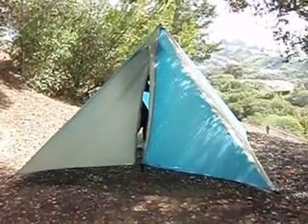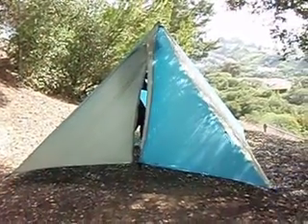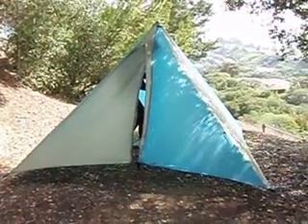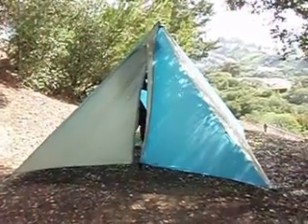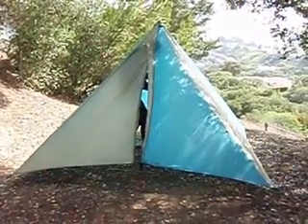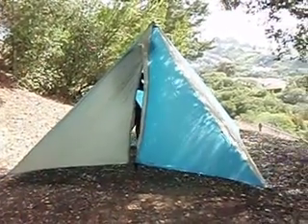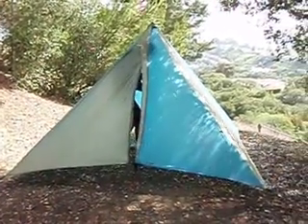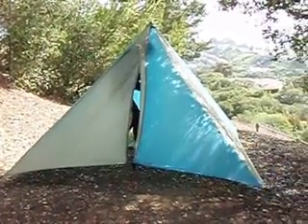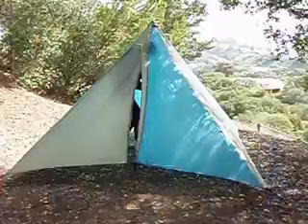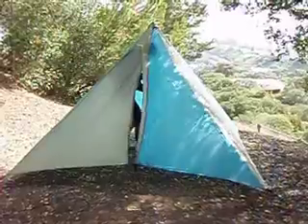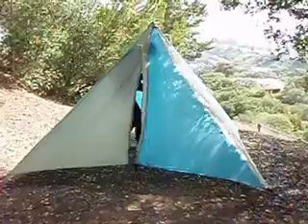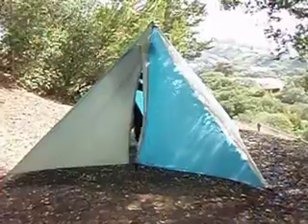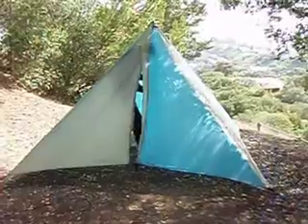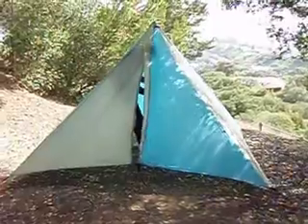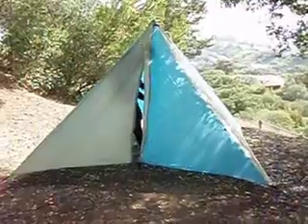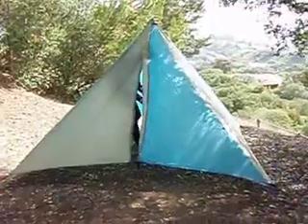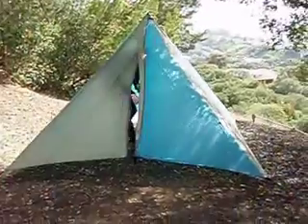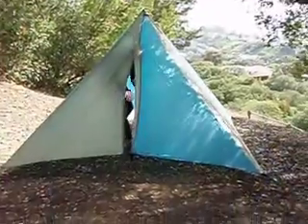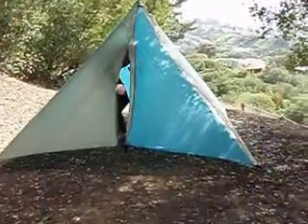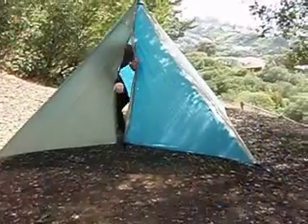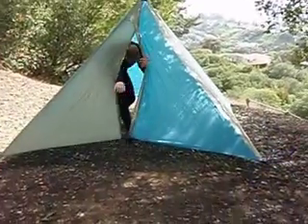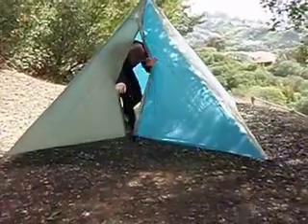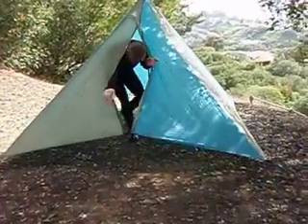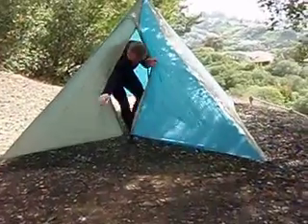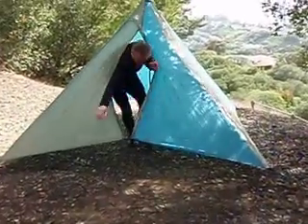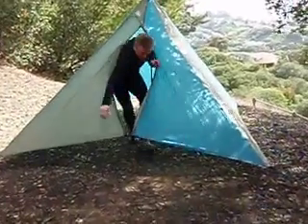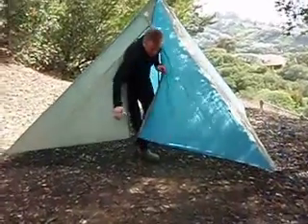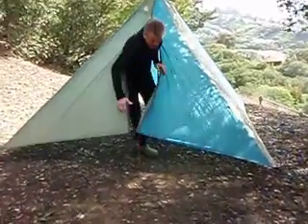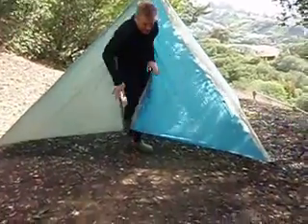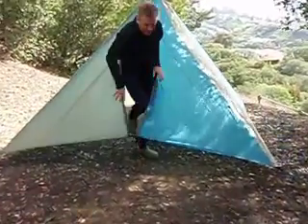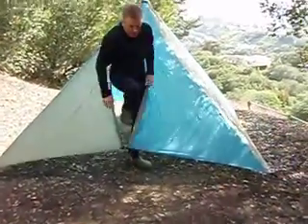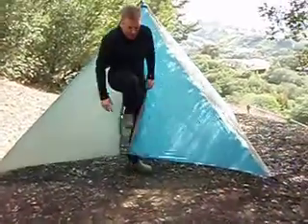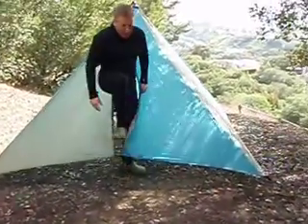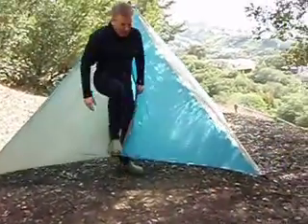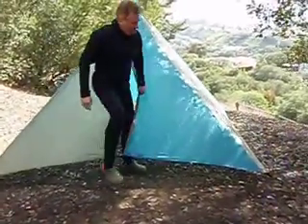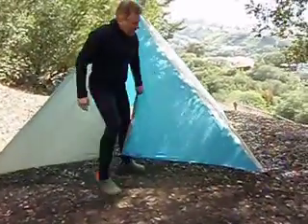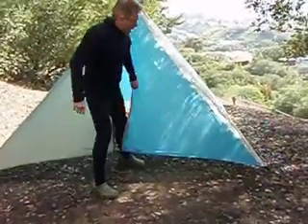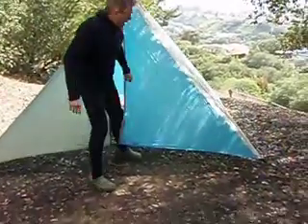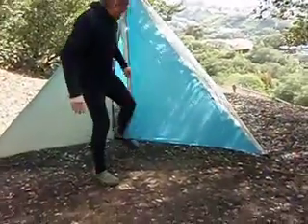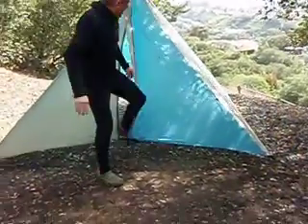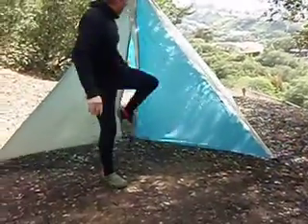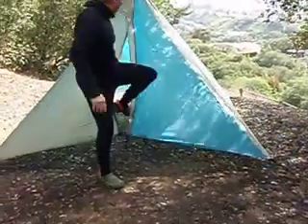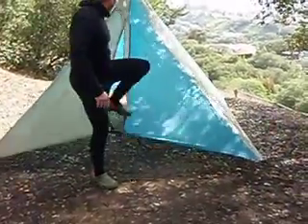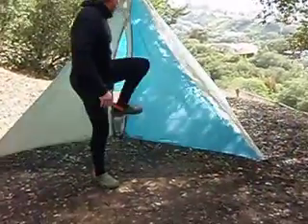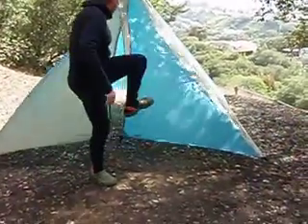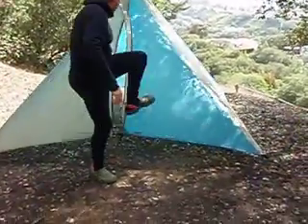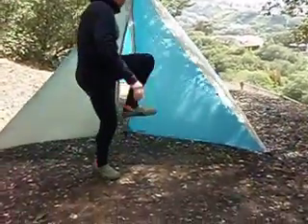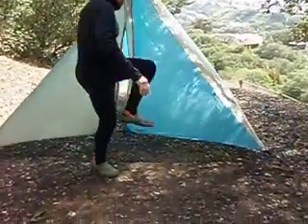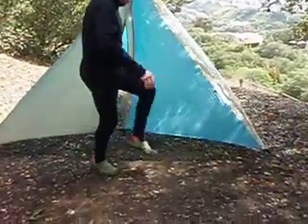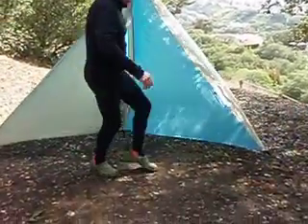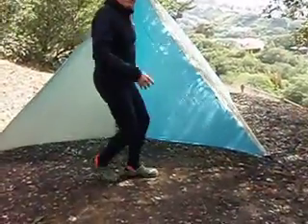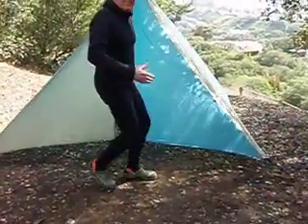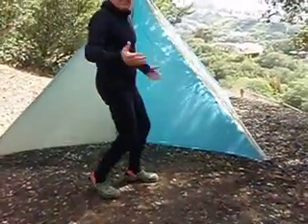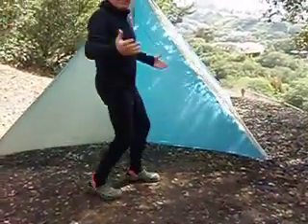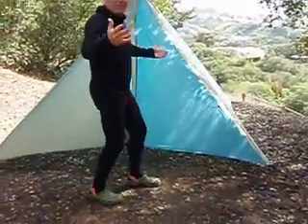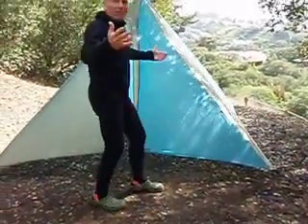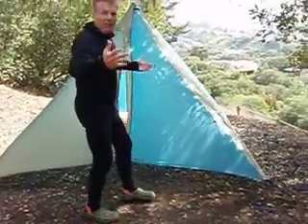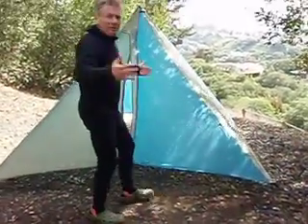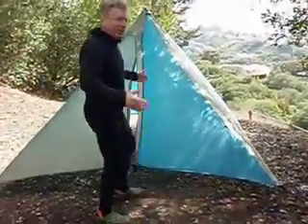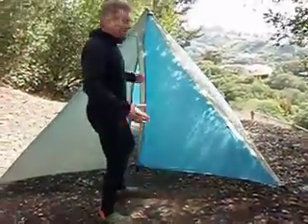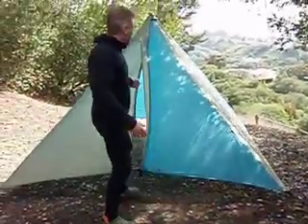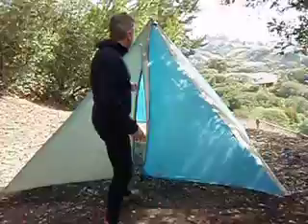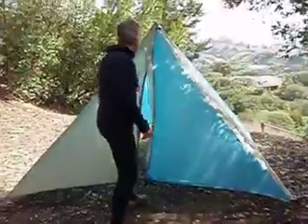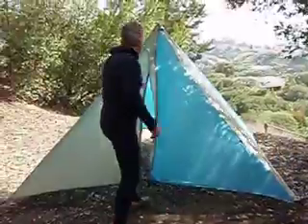Now it's set up for storm proofness. This is a low setting. It takes five minutes to set it up.